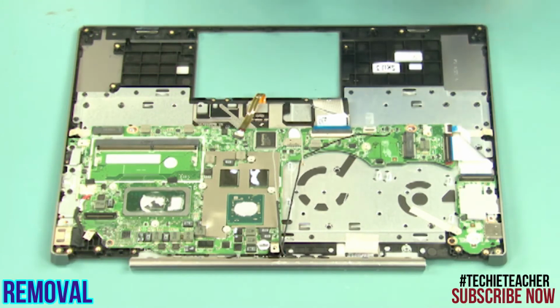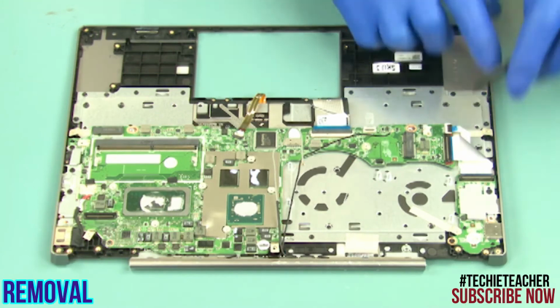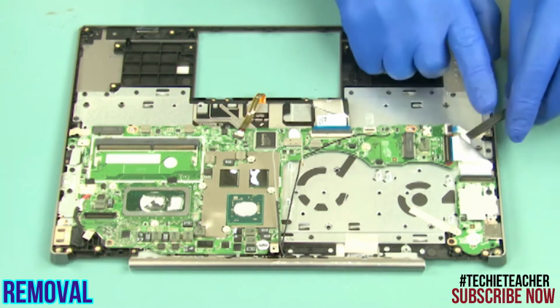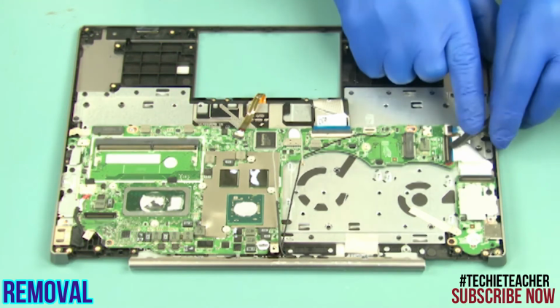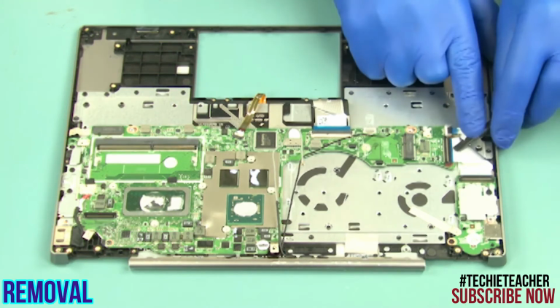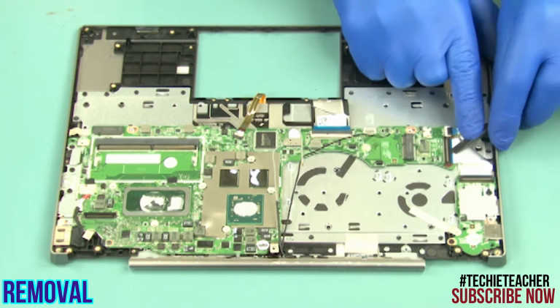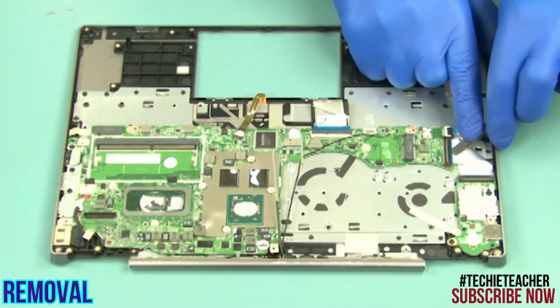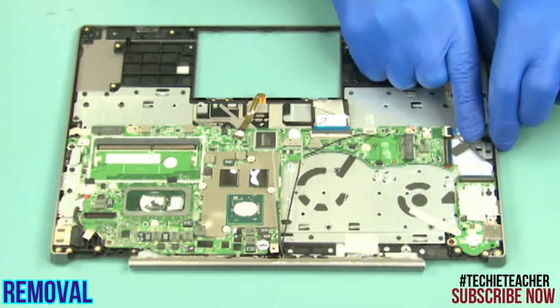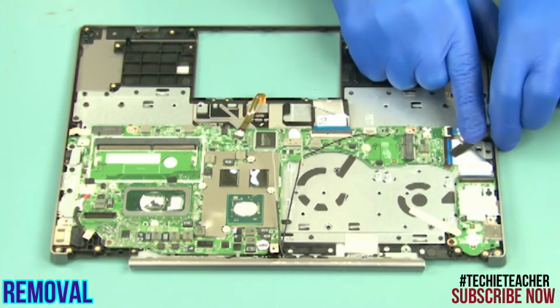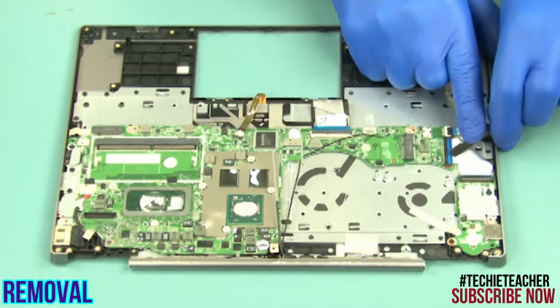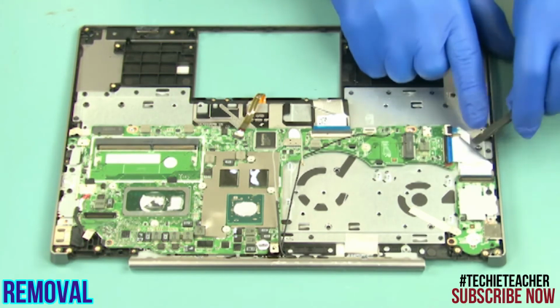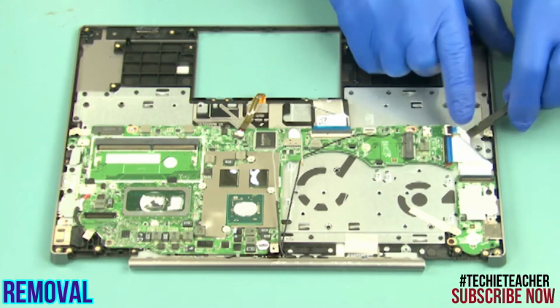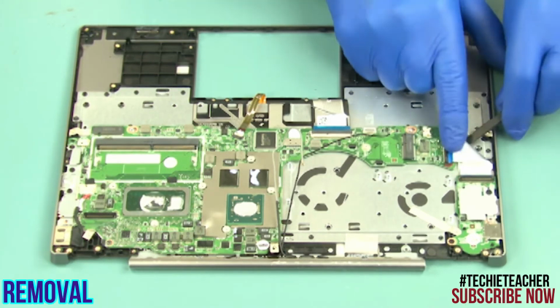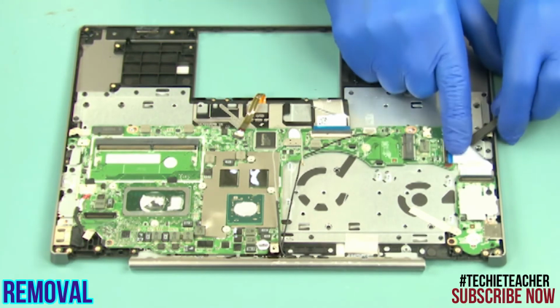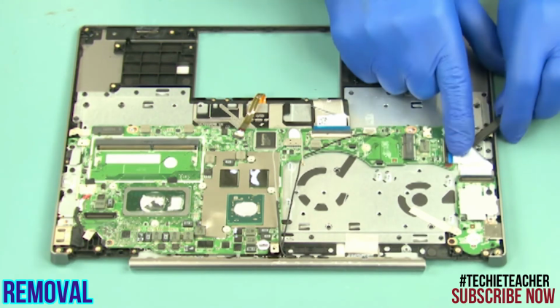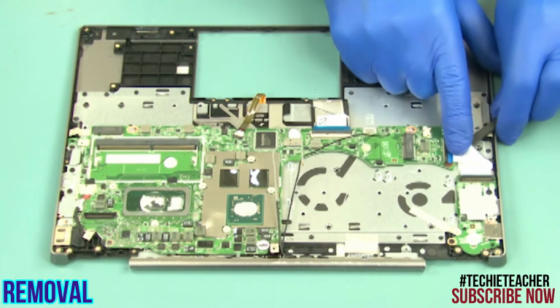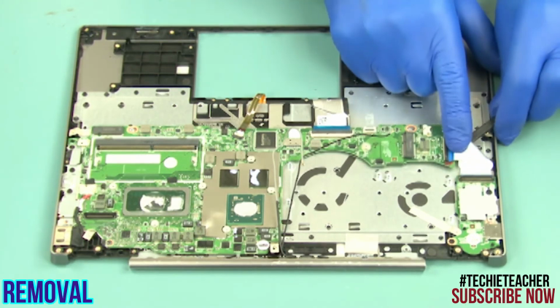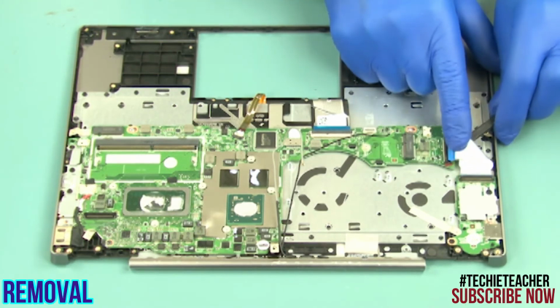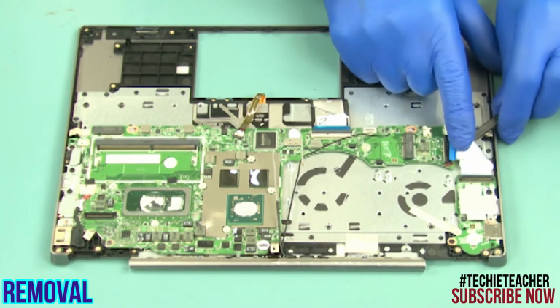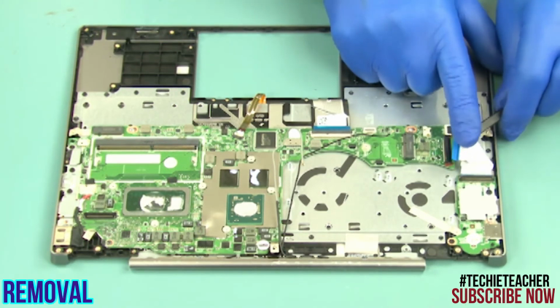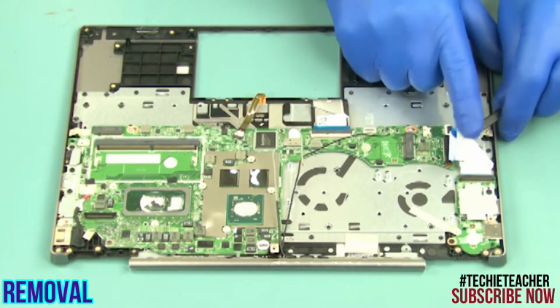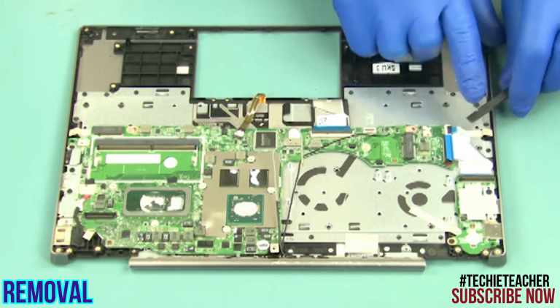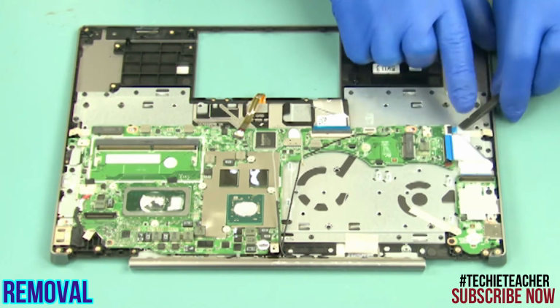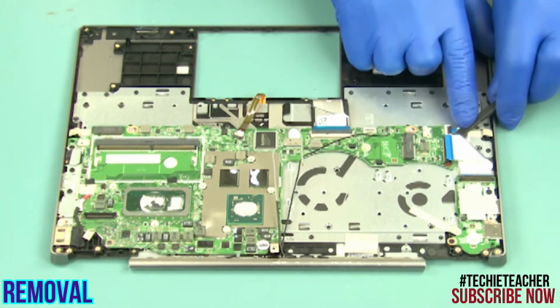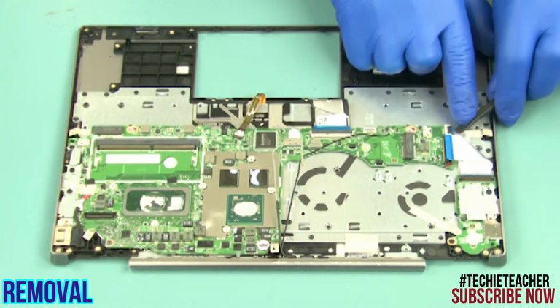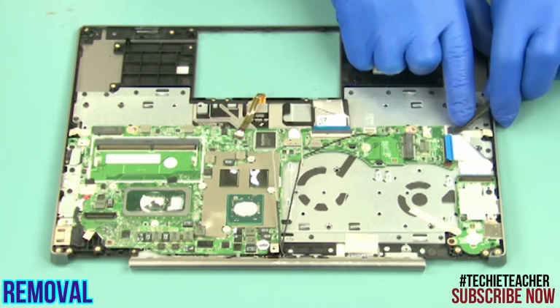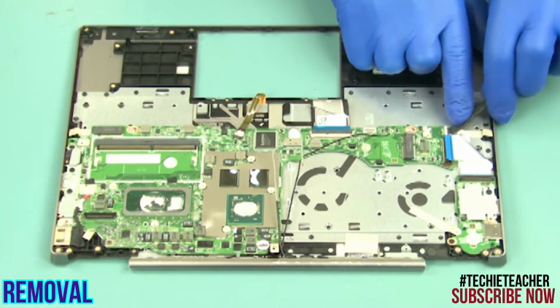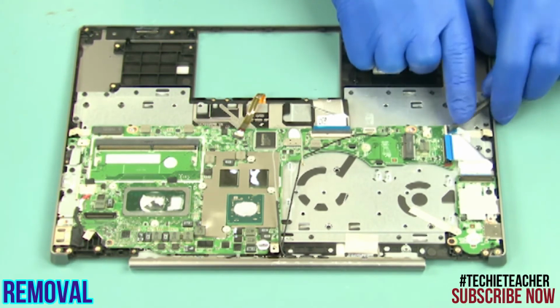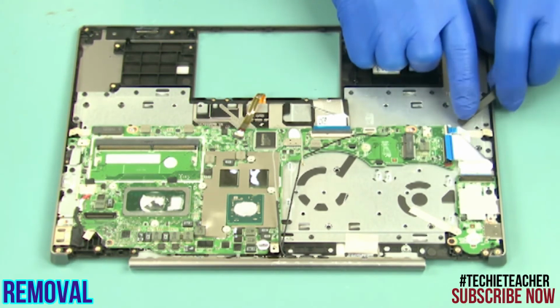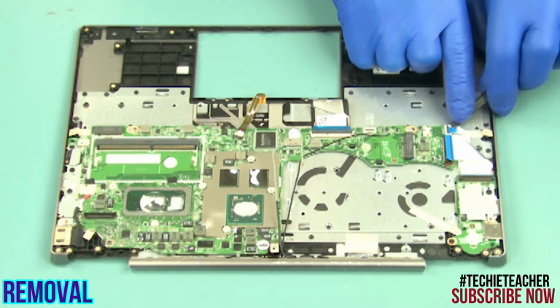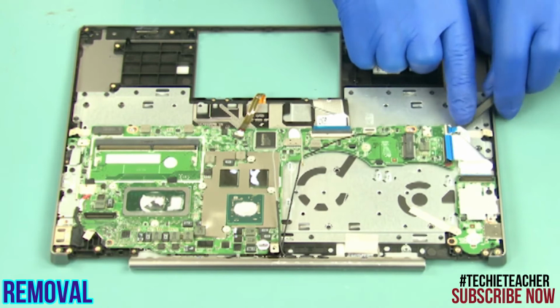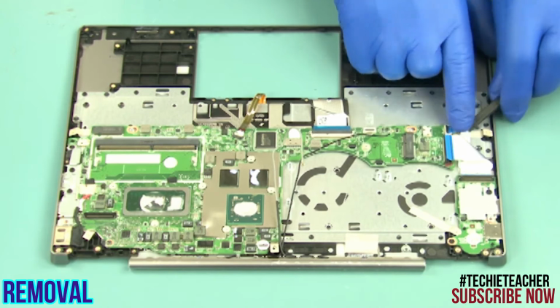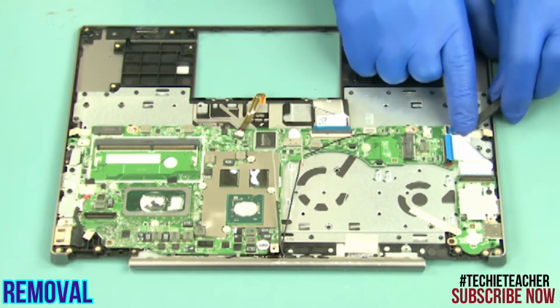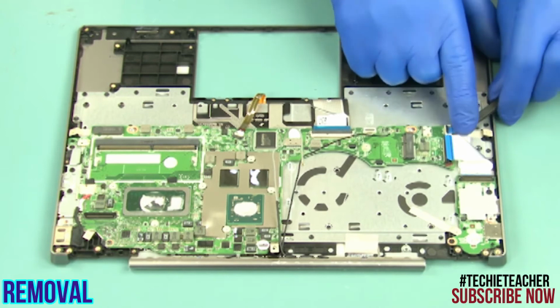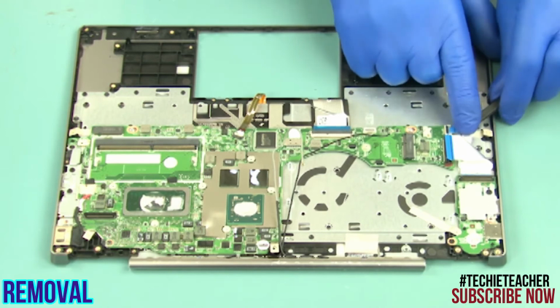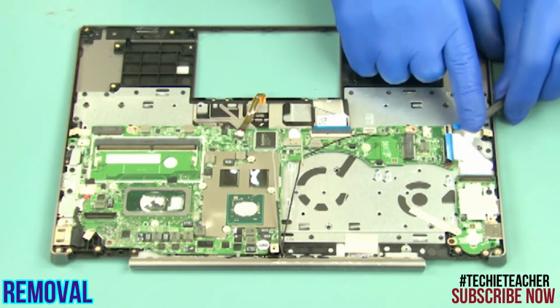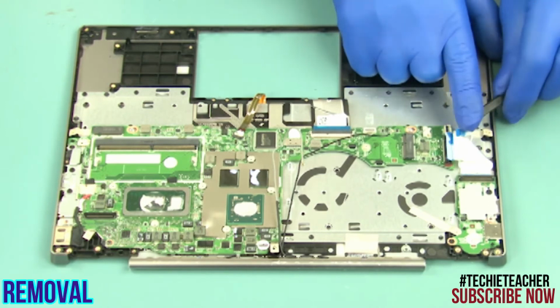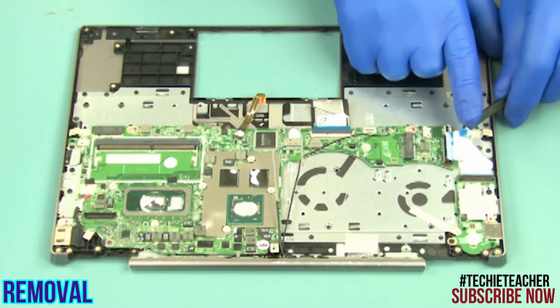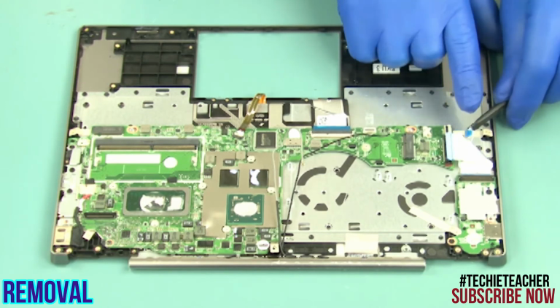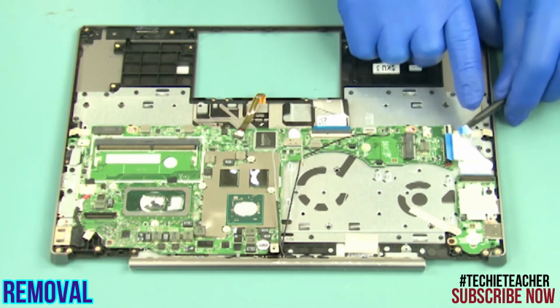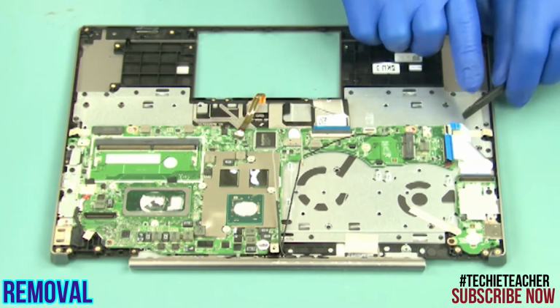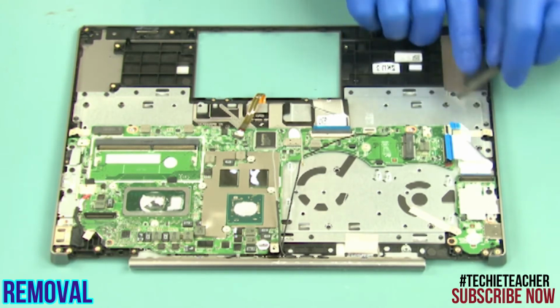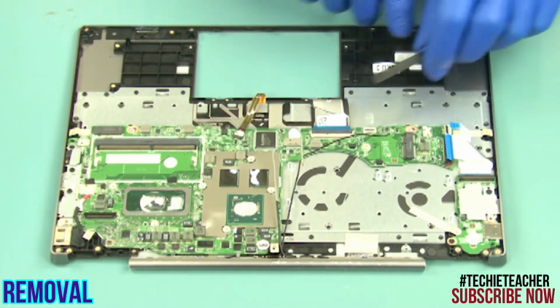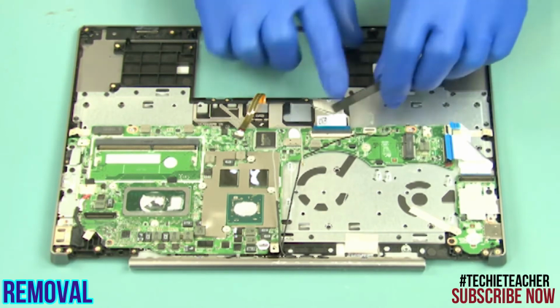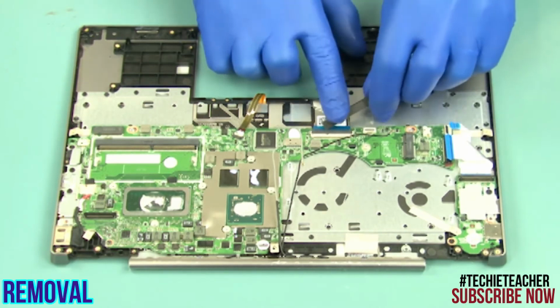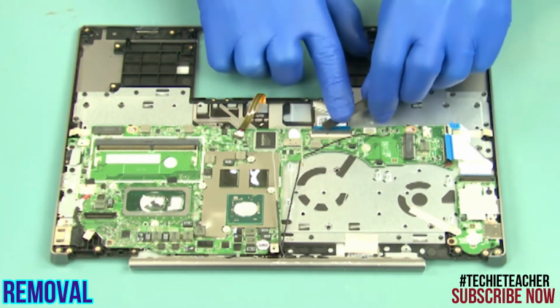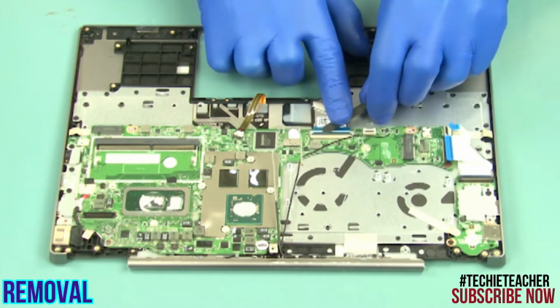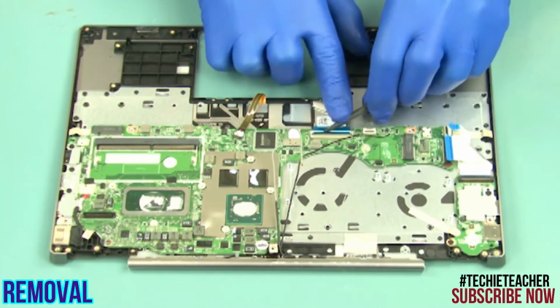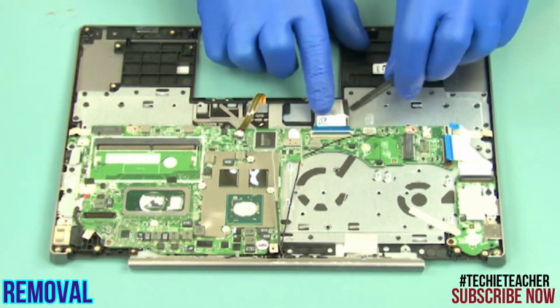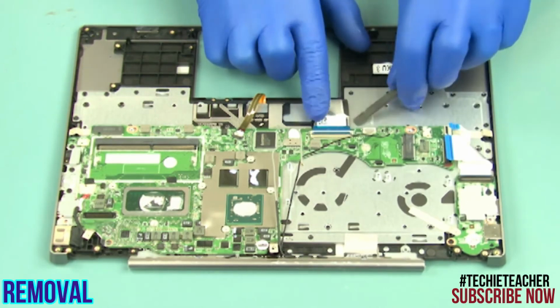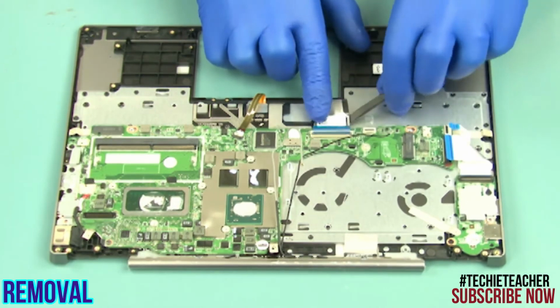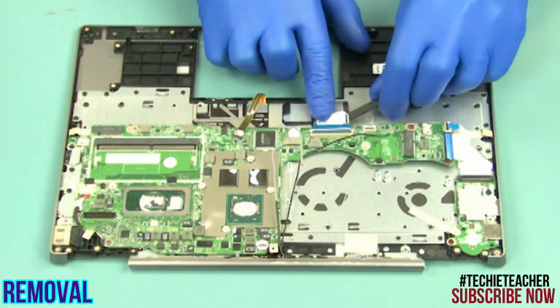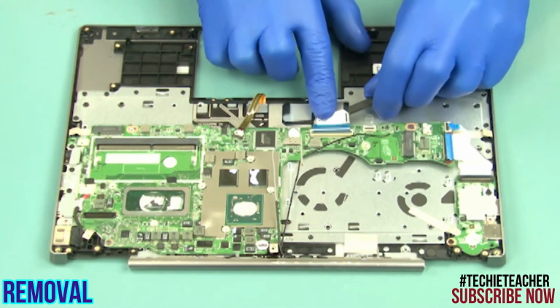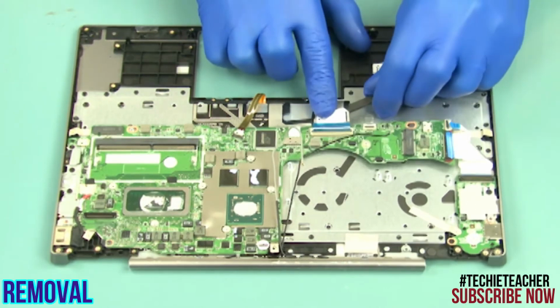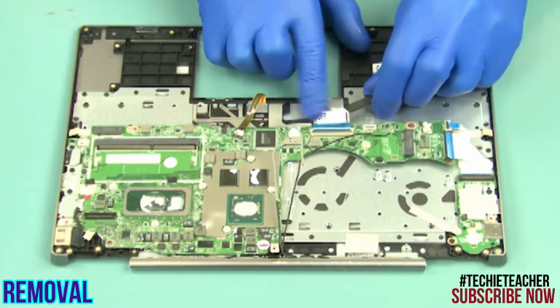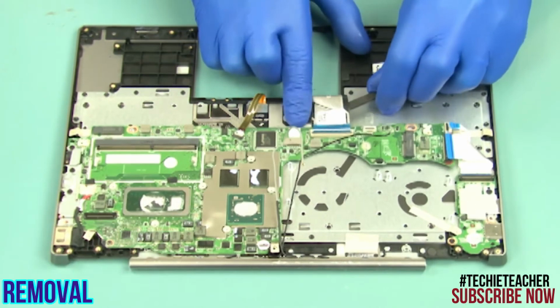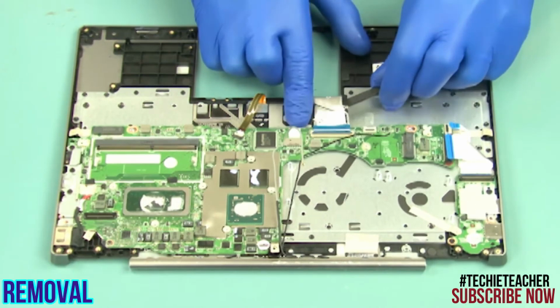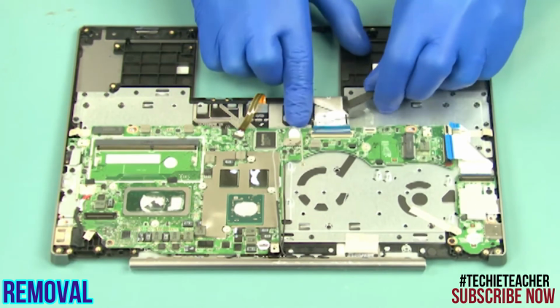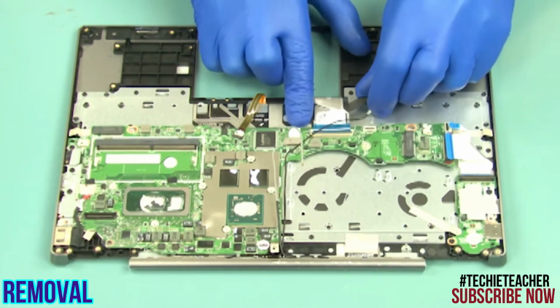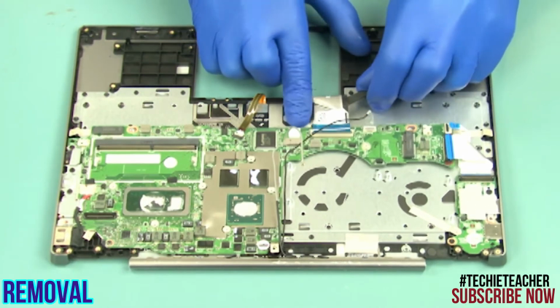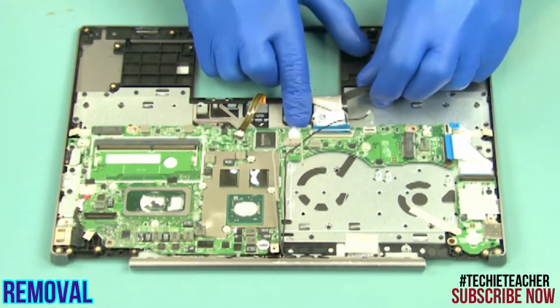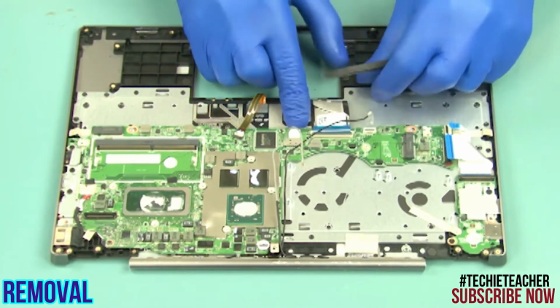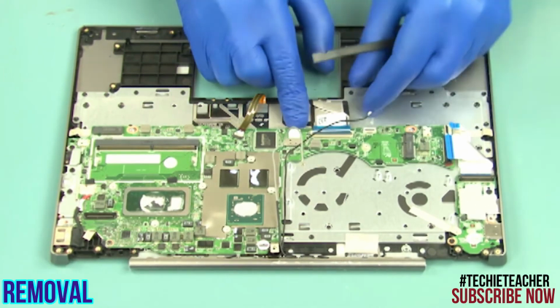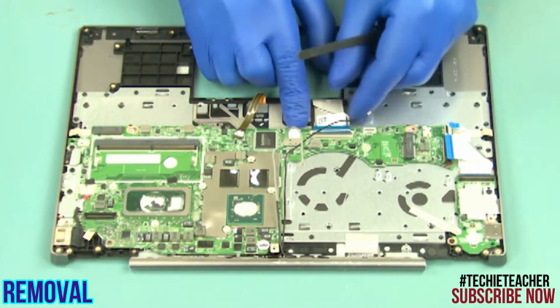Disconnect the USB board cable, the fingerprint reader cable, the keyboard cable, the backlight cable, and the DC-in cable.